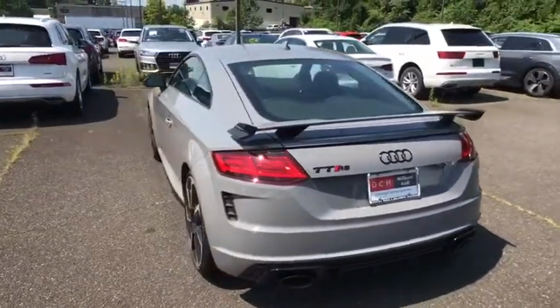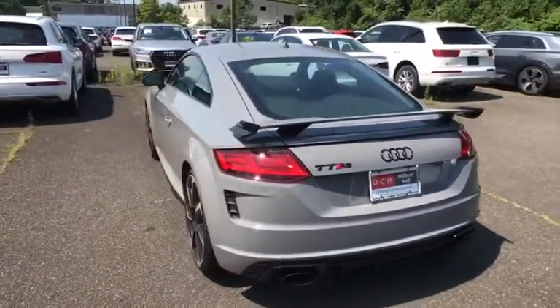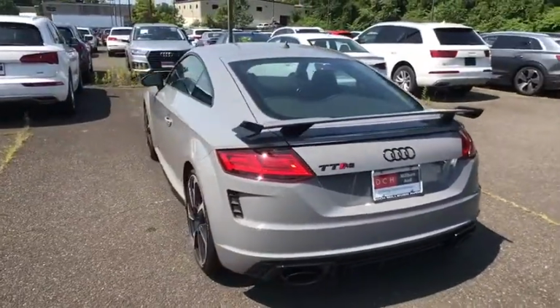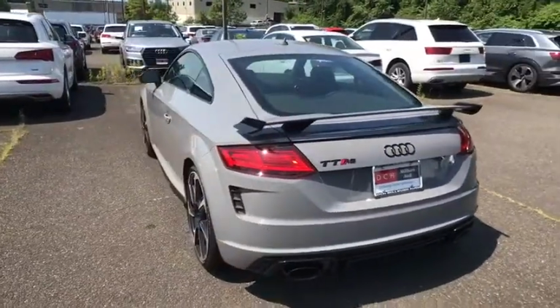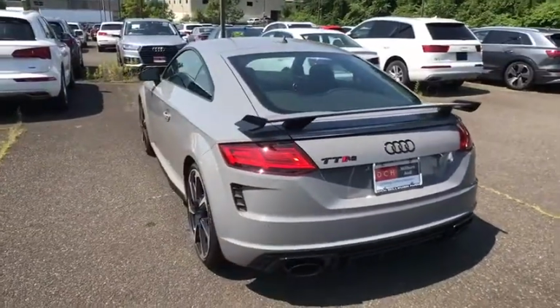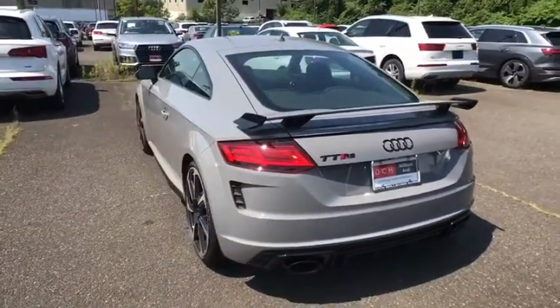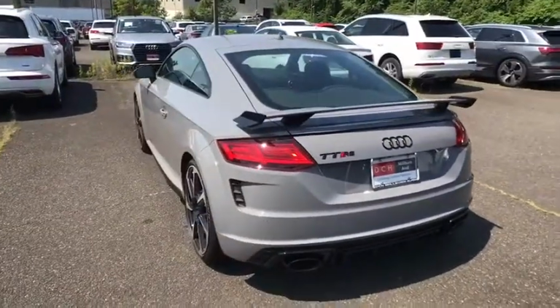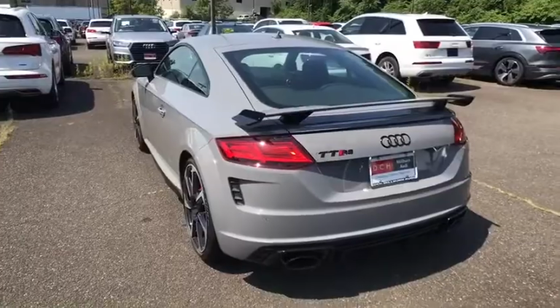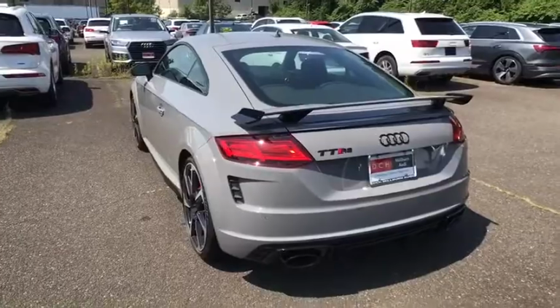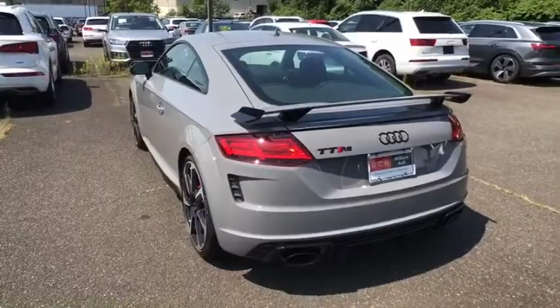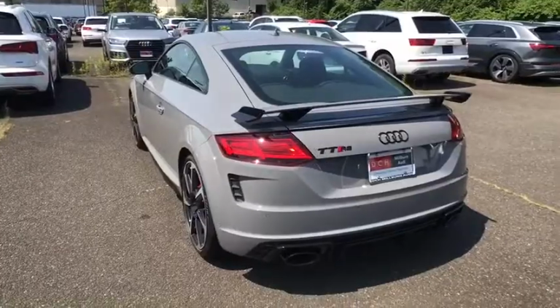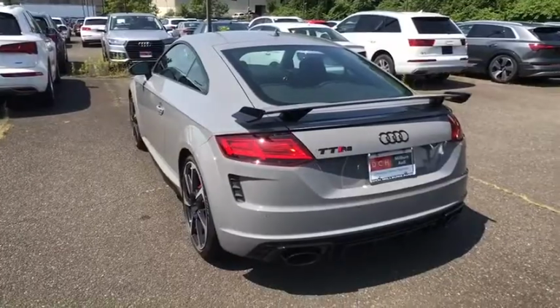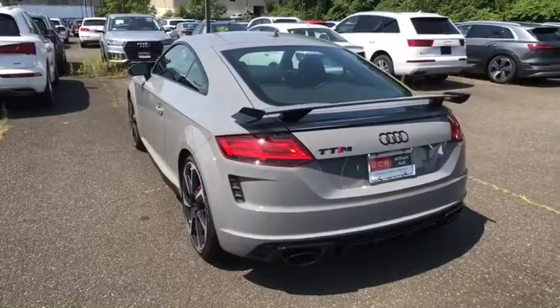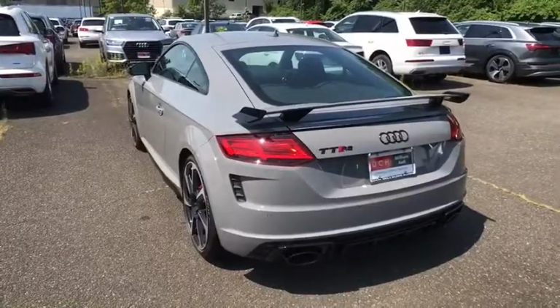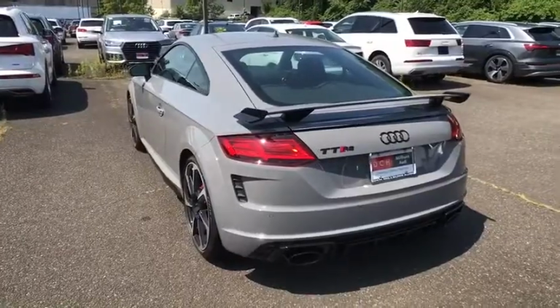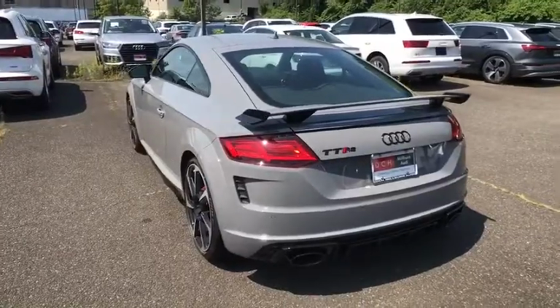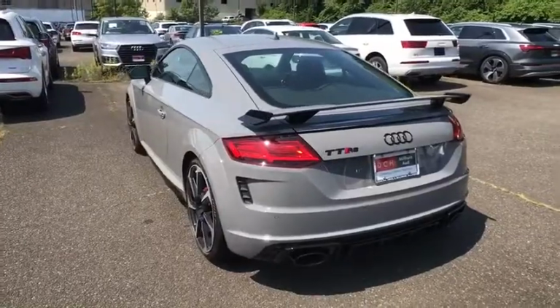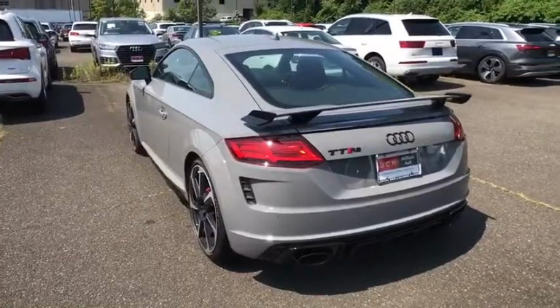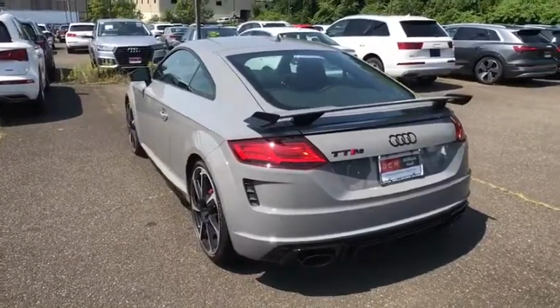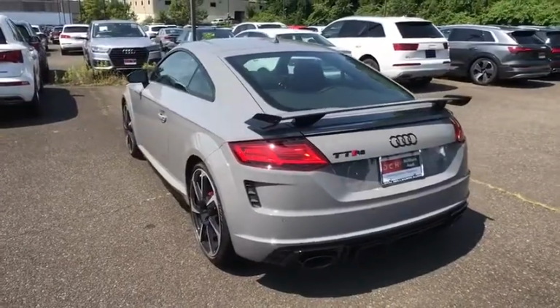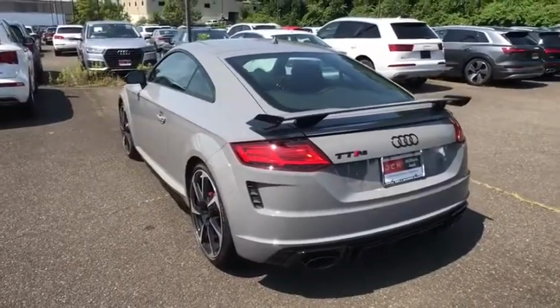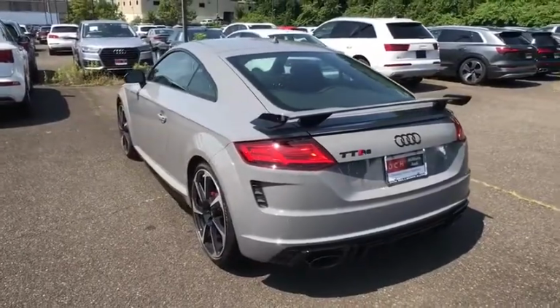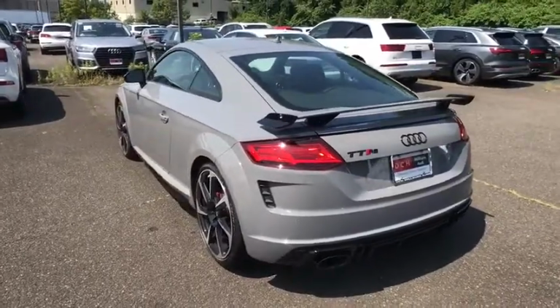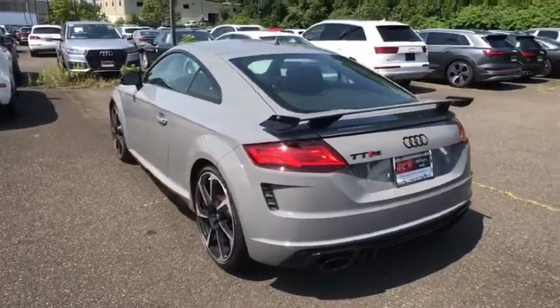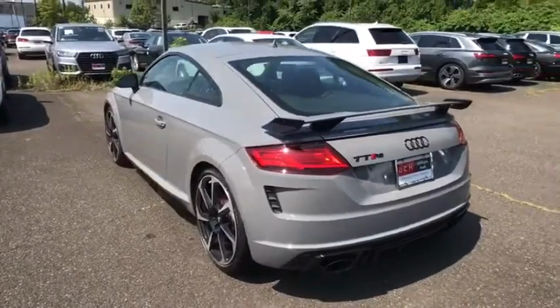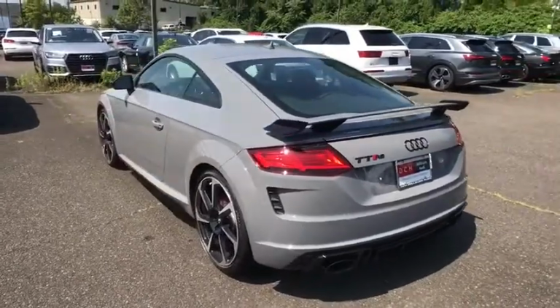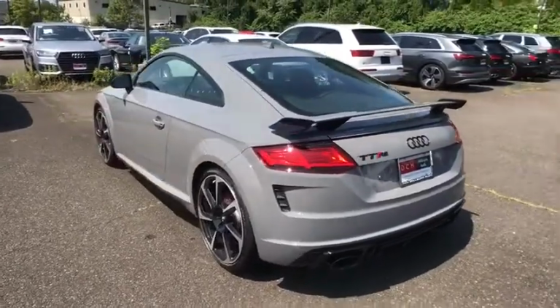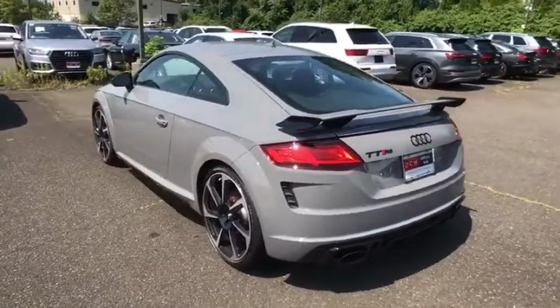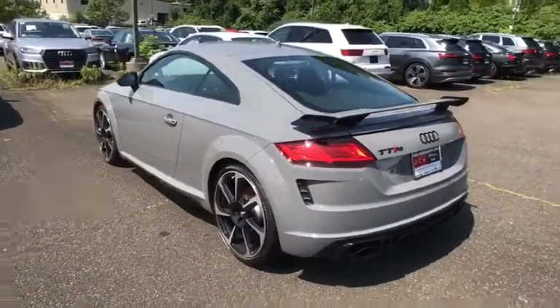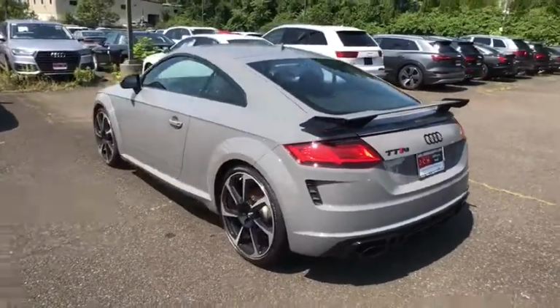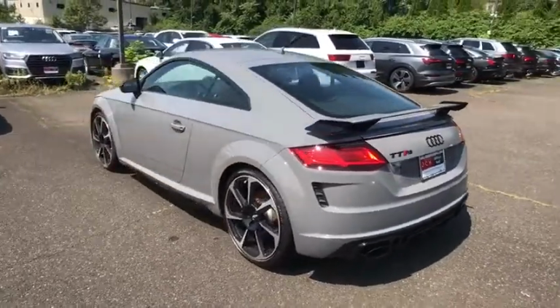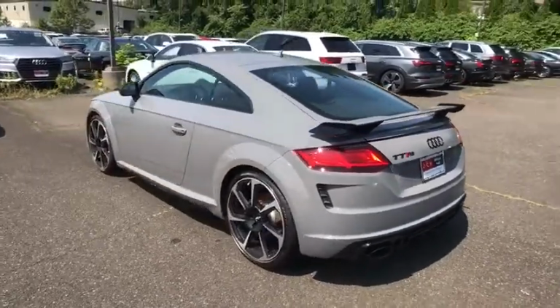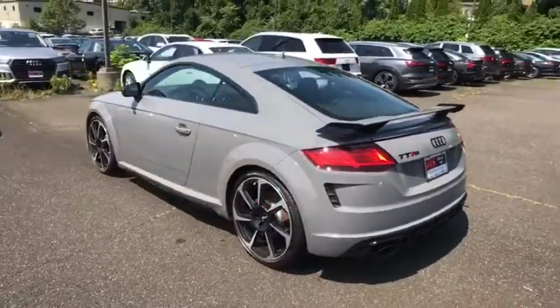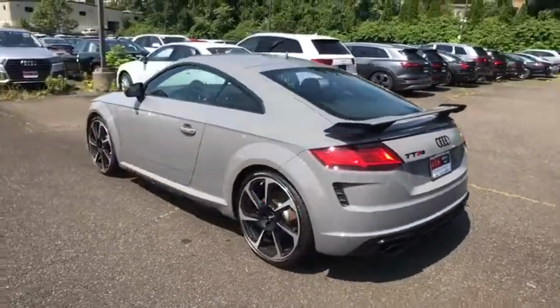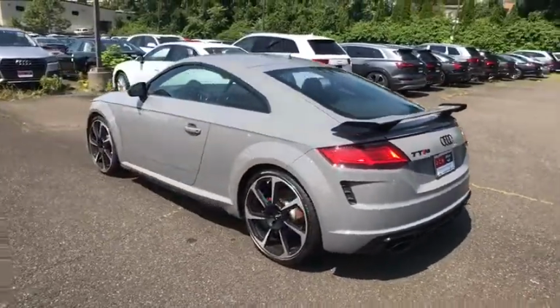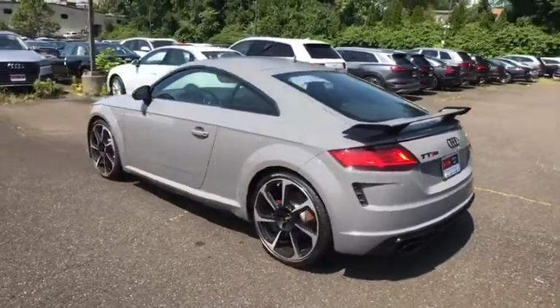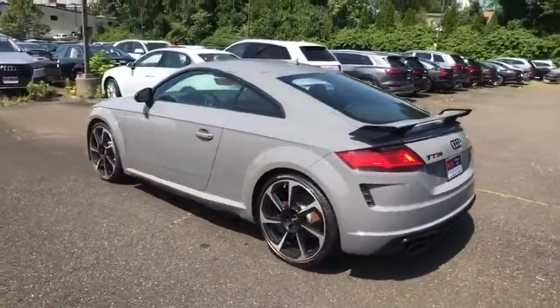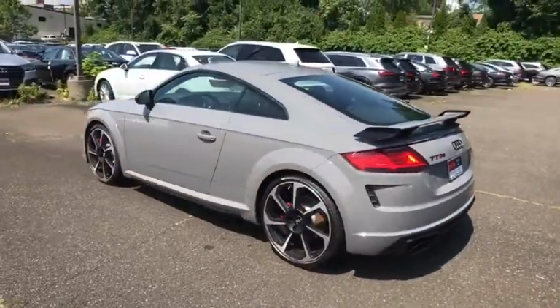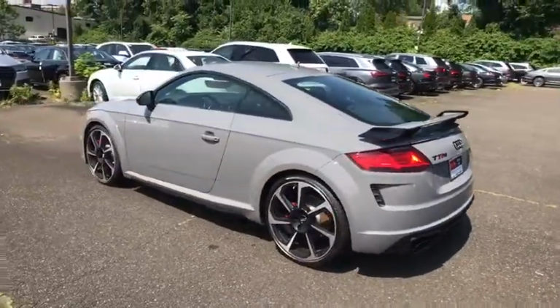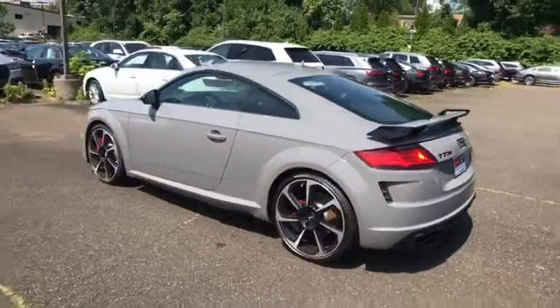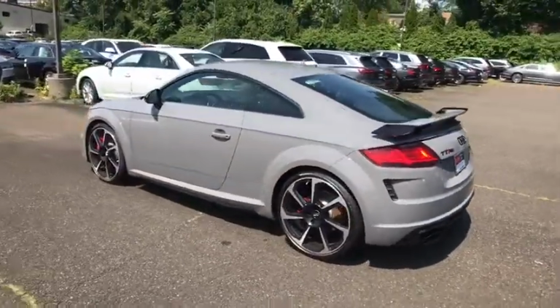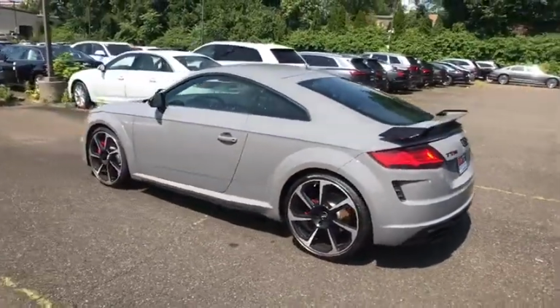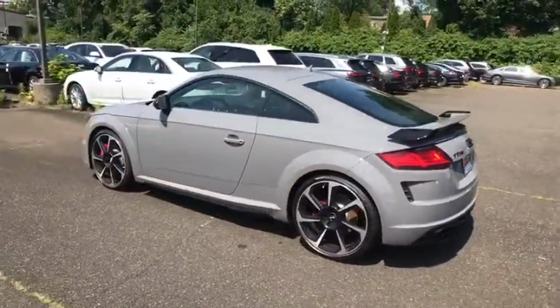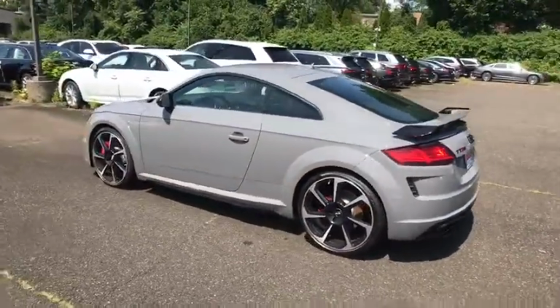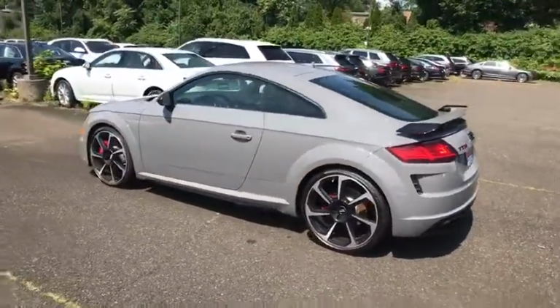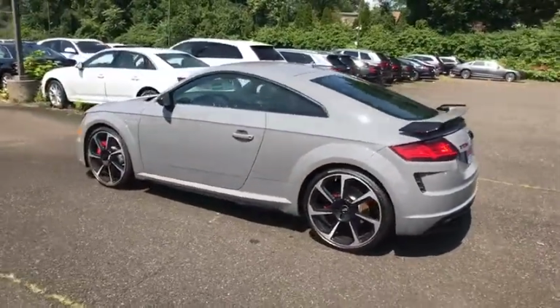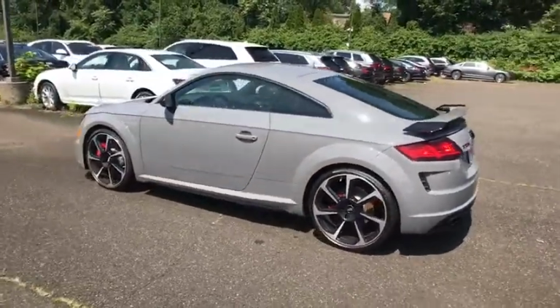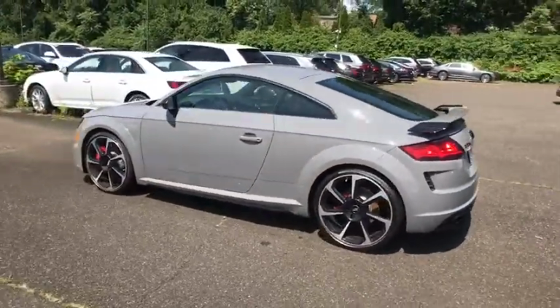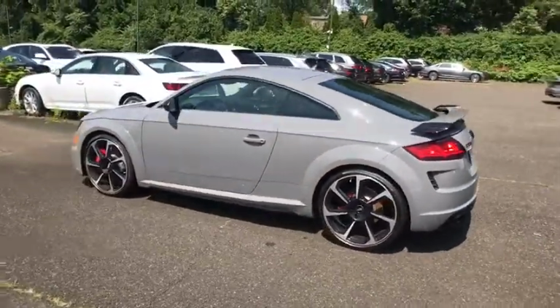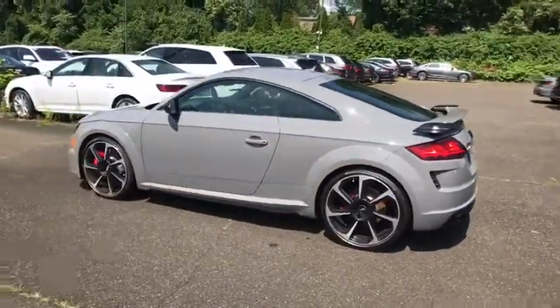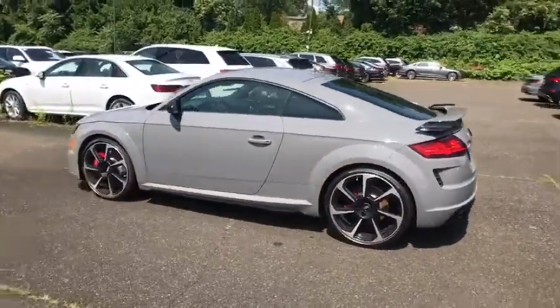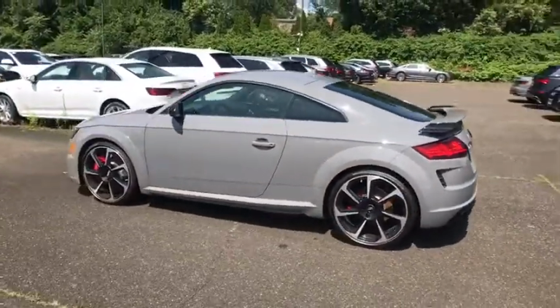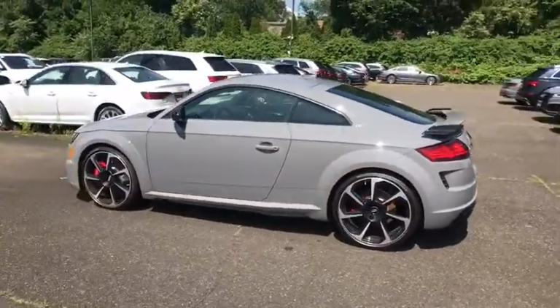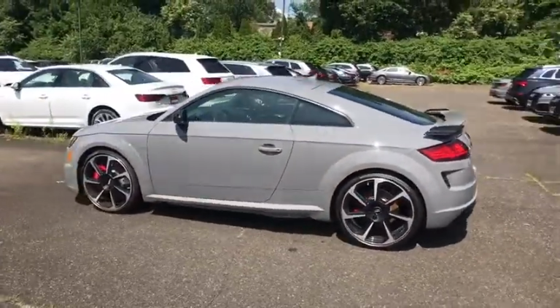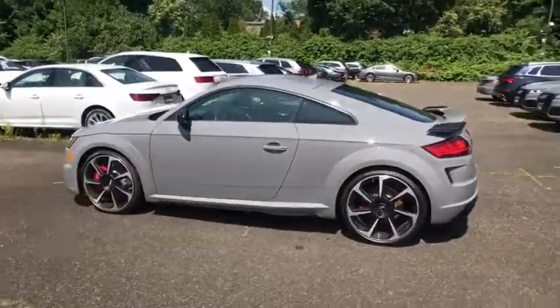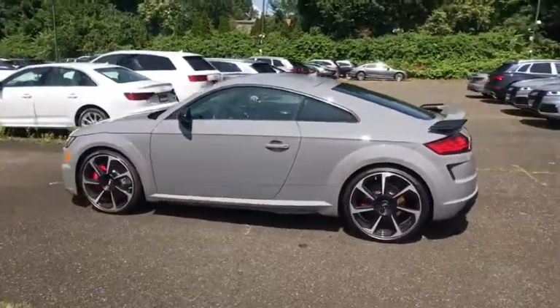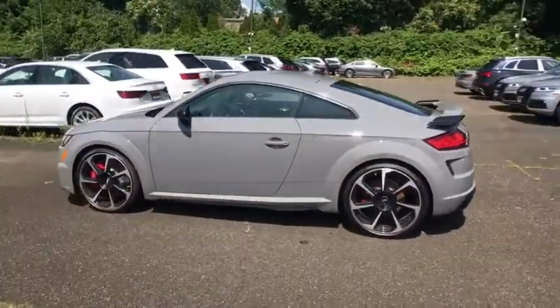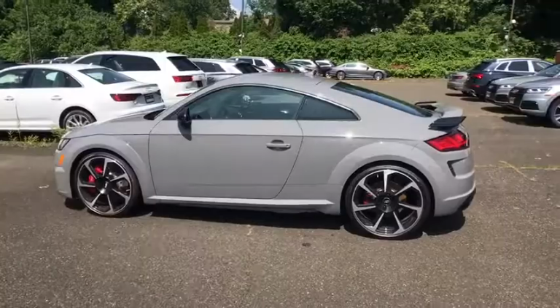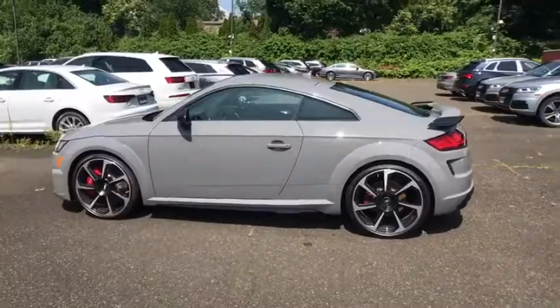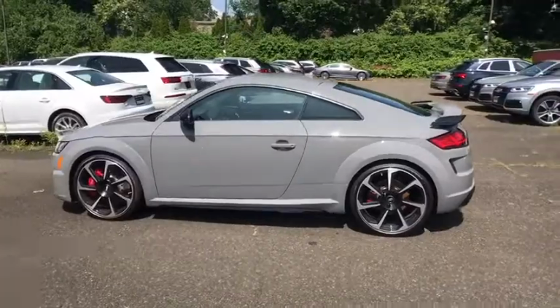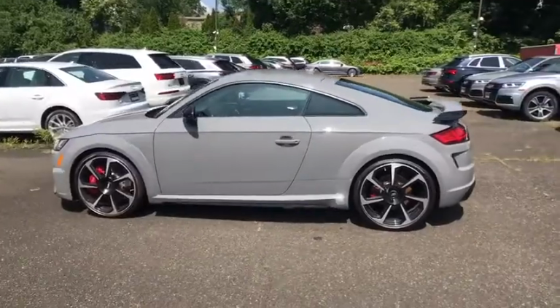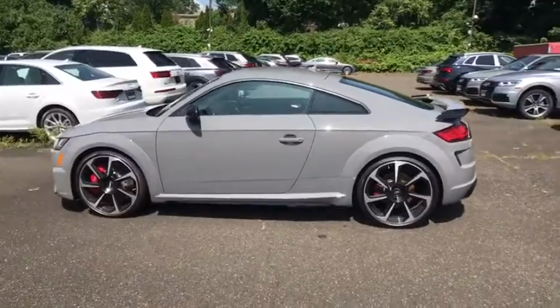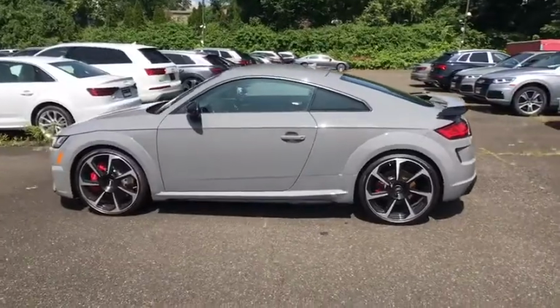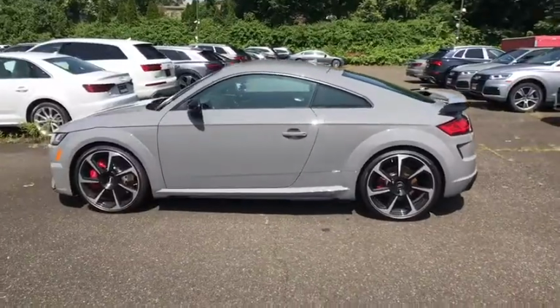Family value group. Searching for a dependable vehicle that looks great too? You found it, so stop in today.